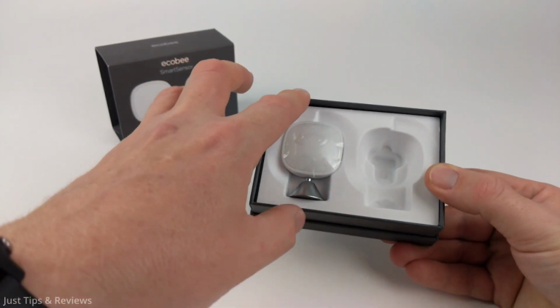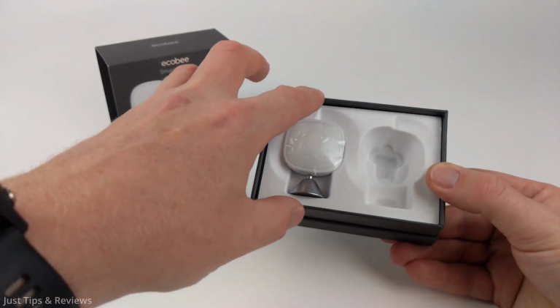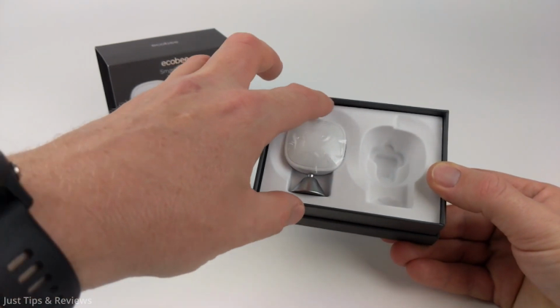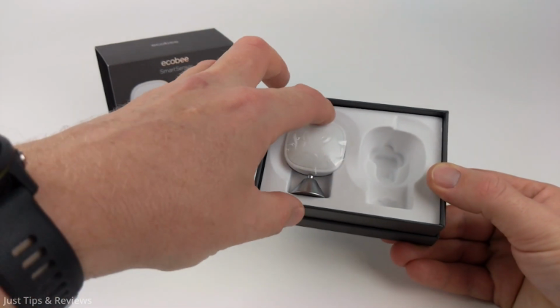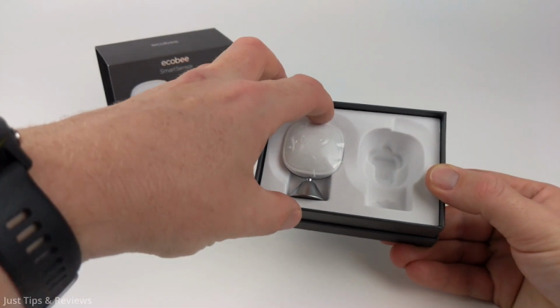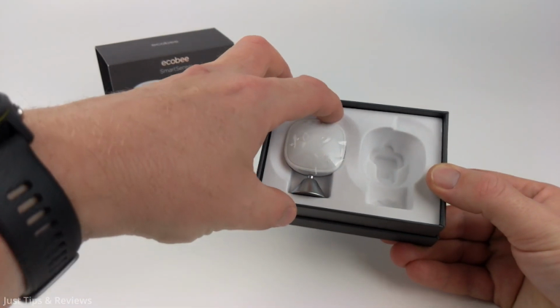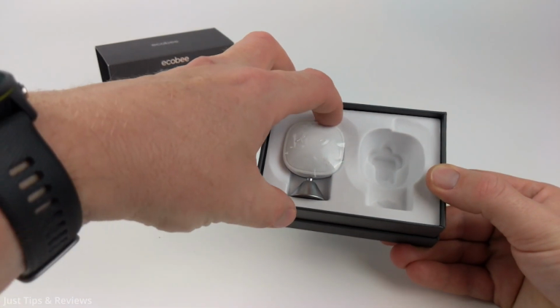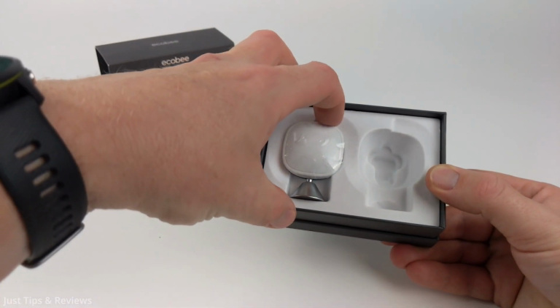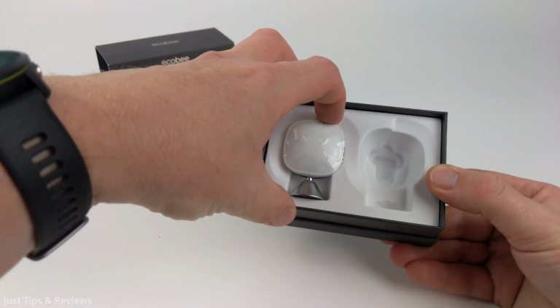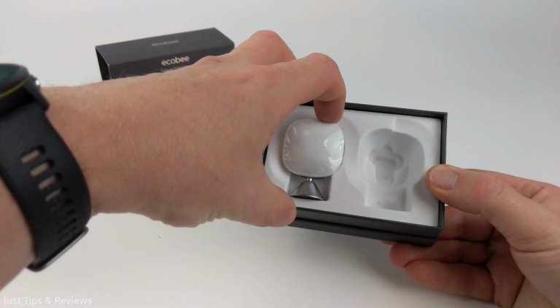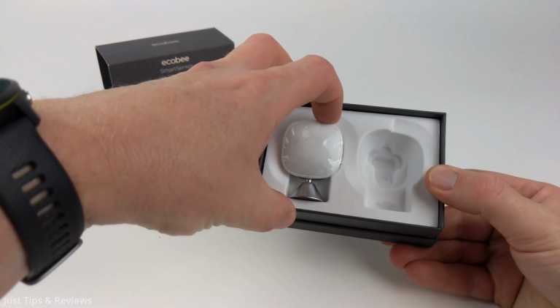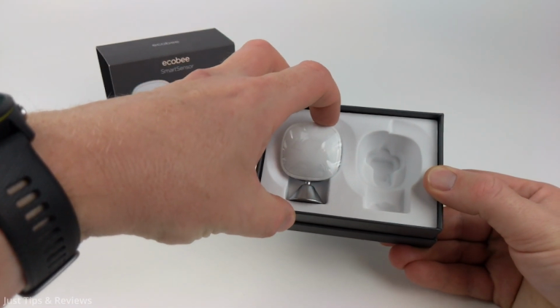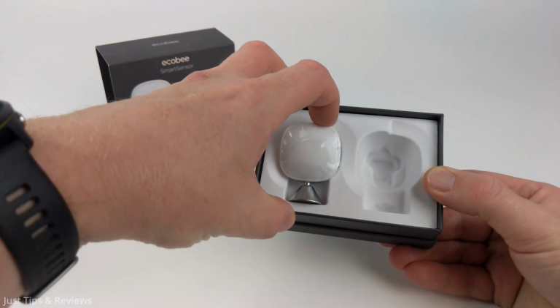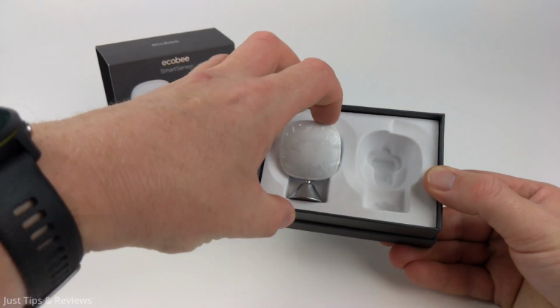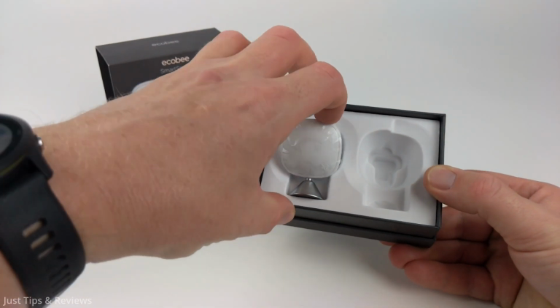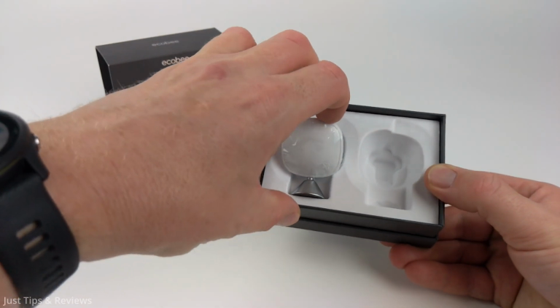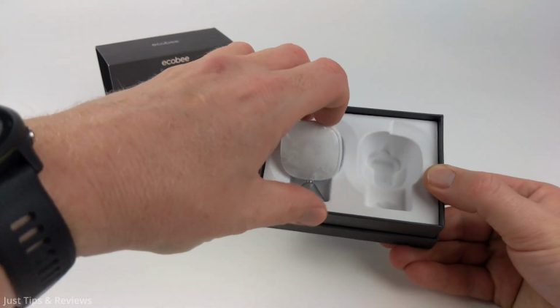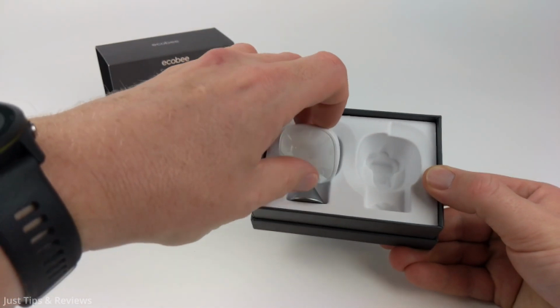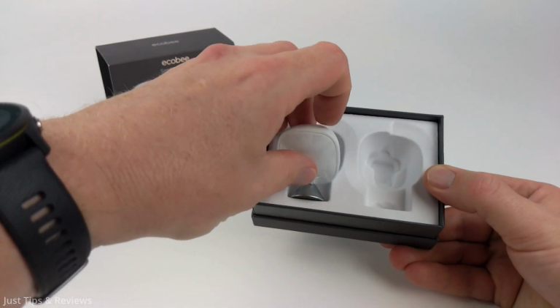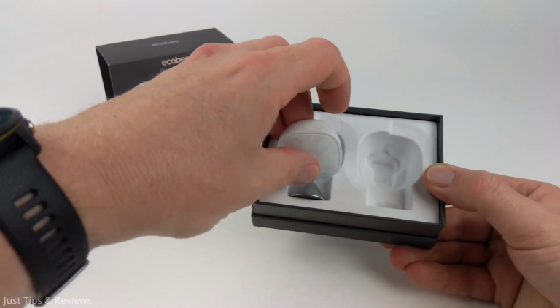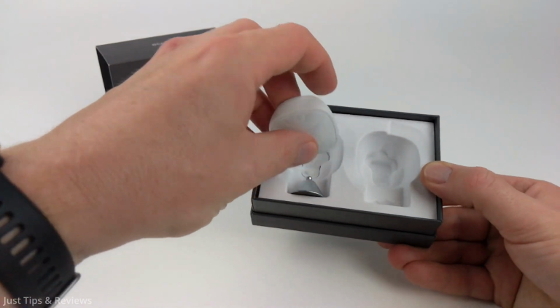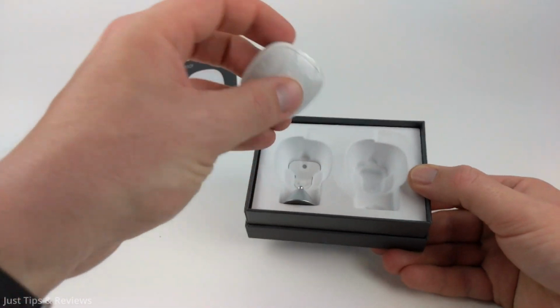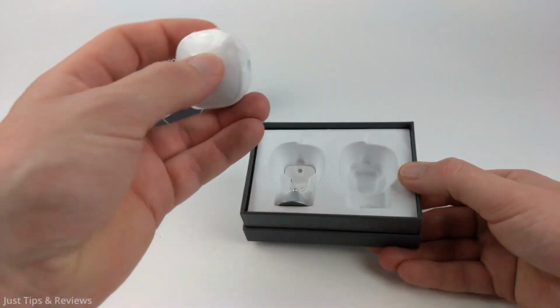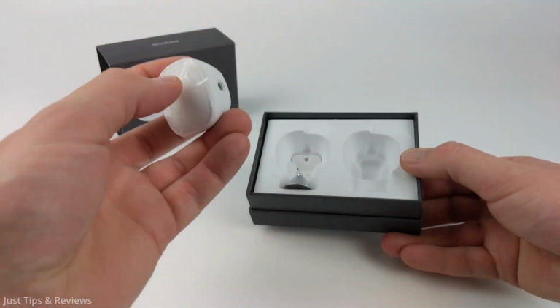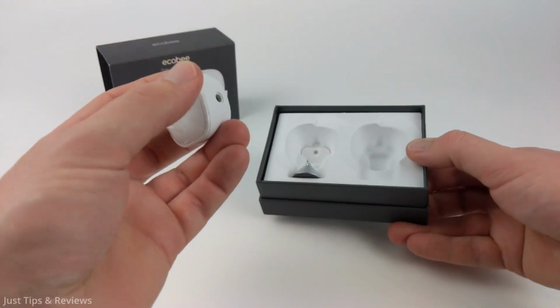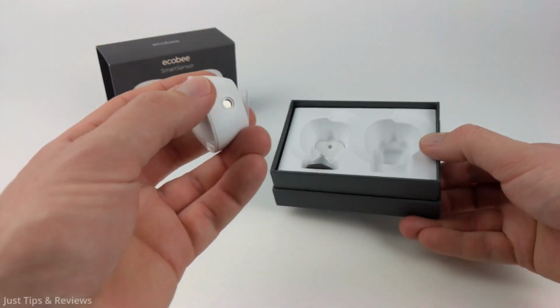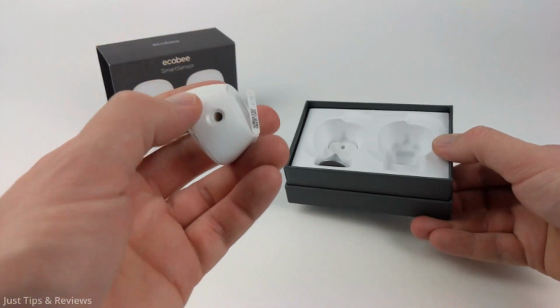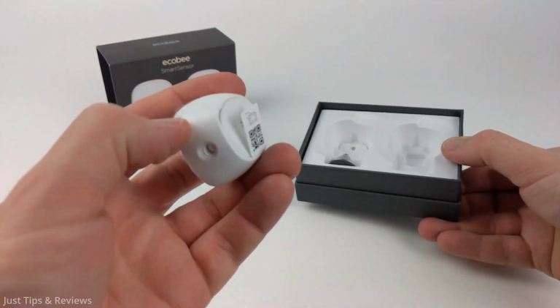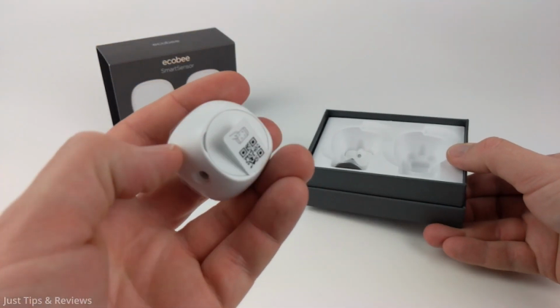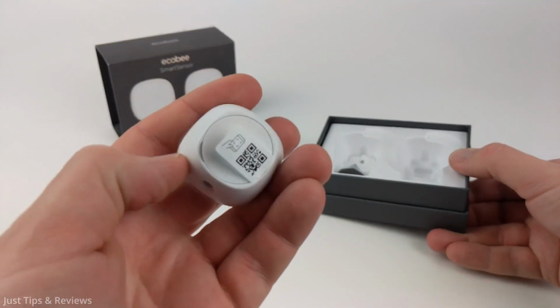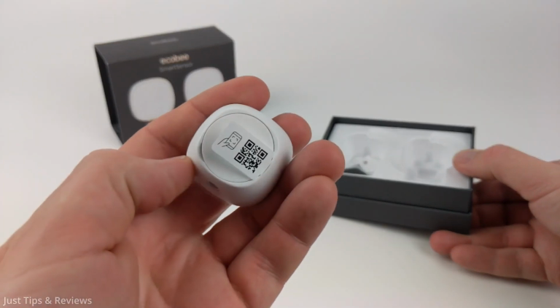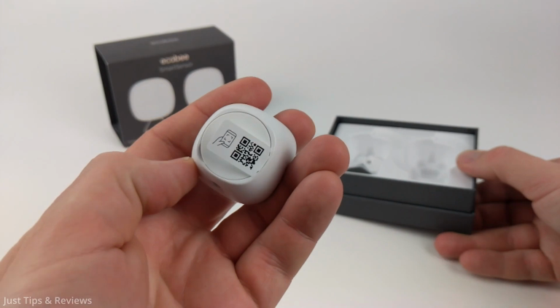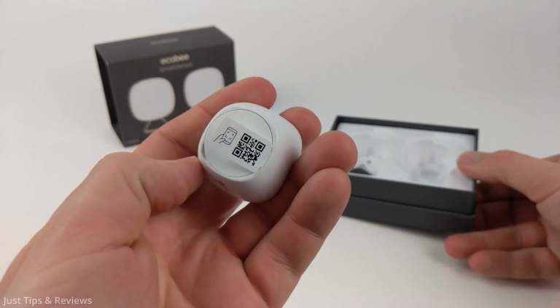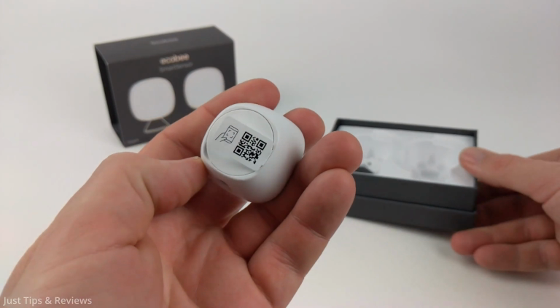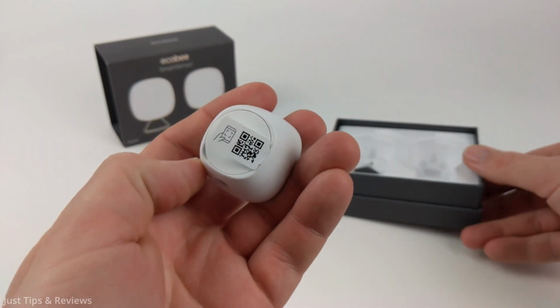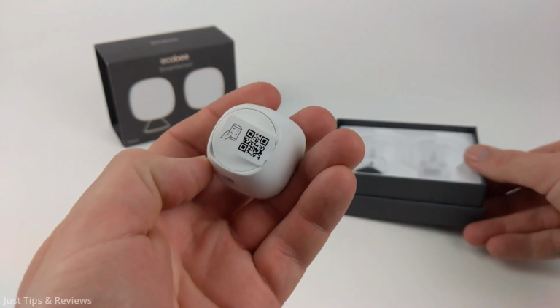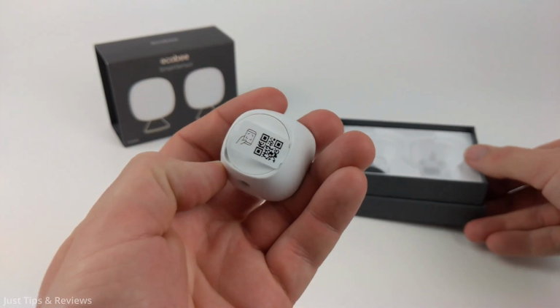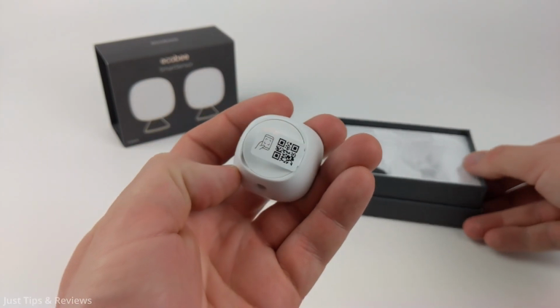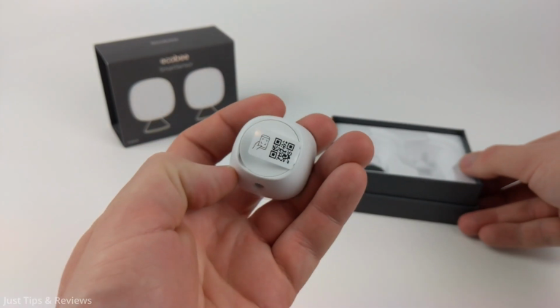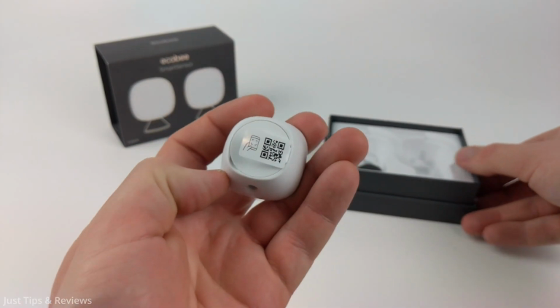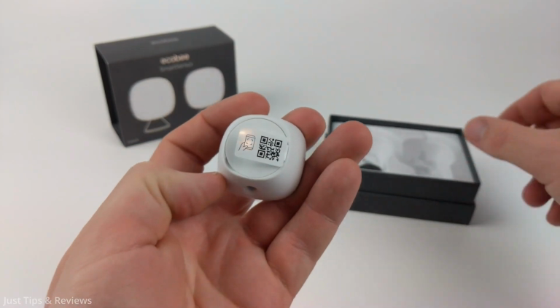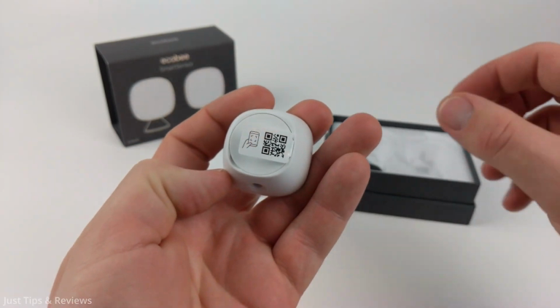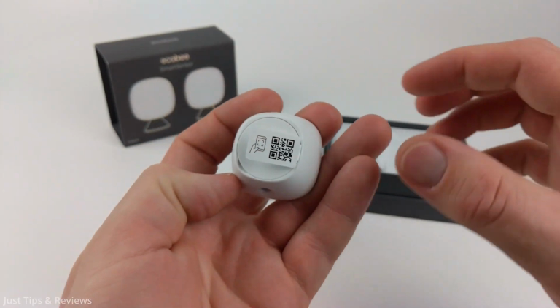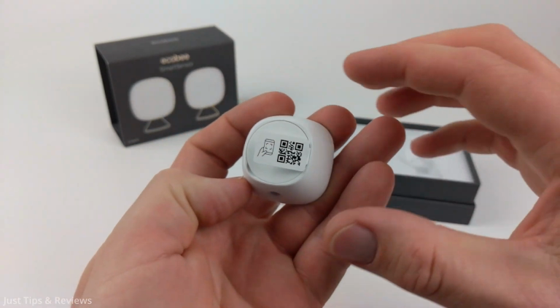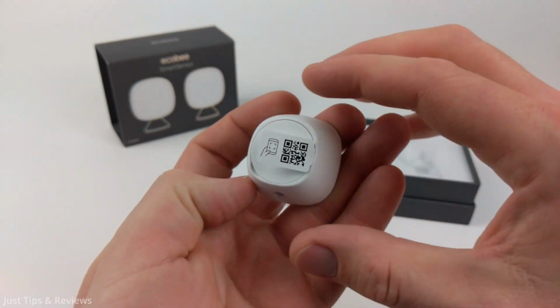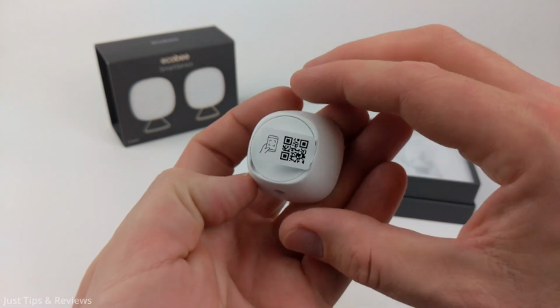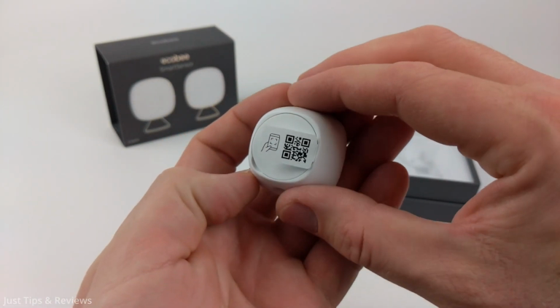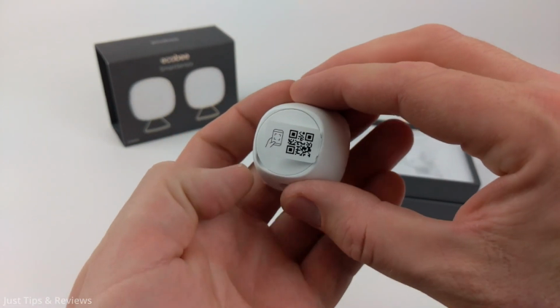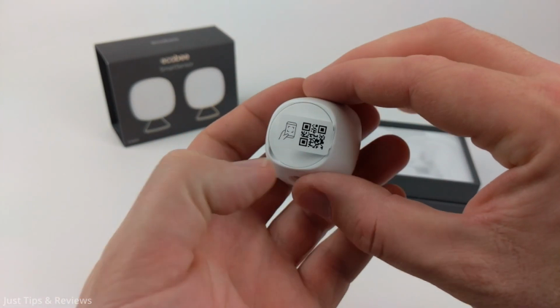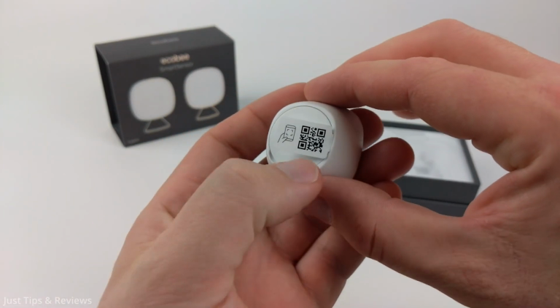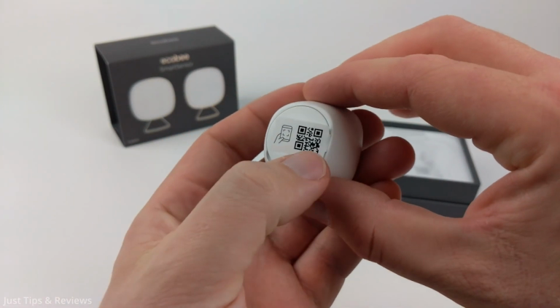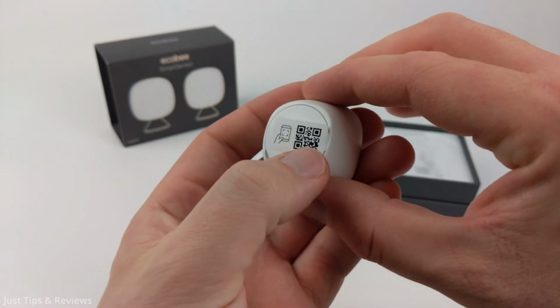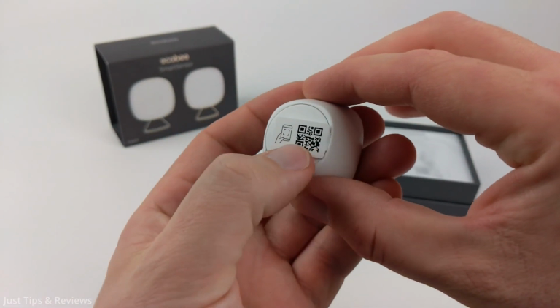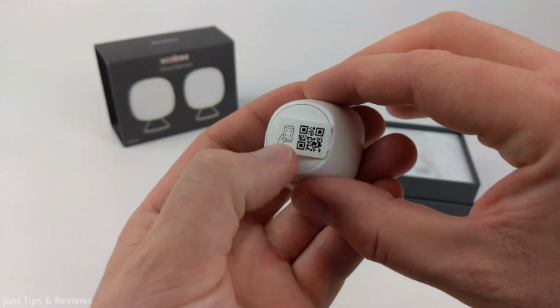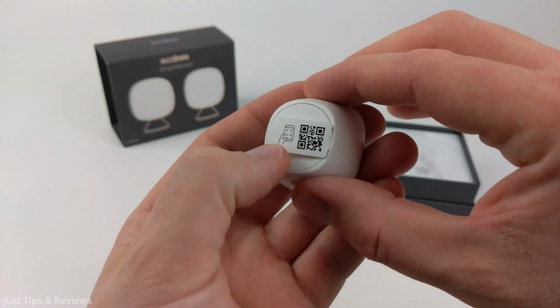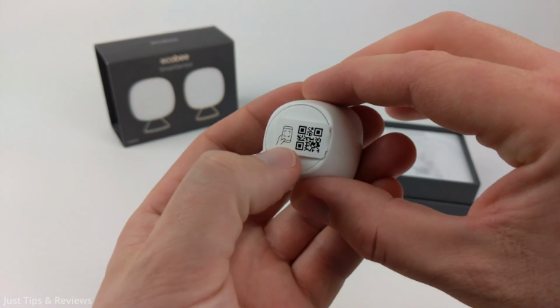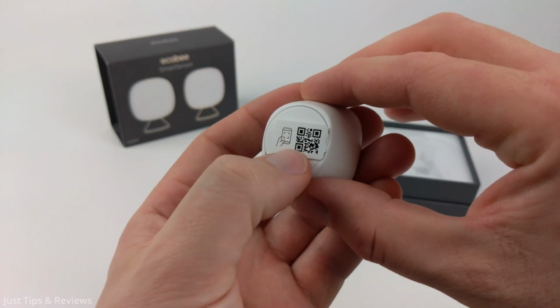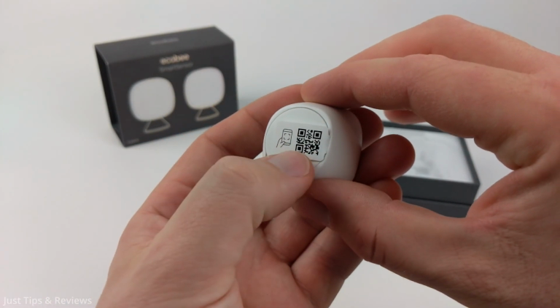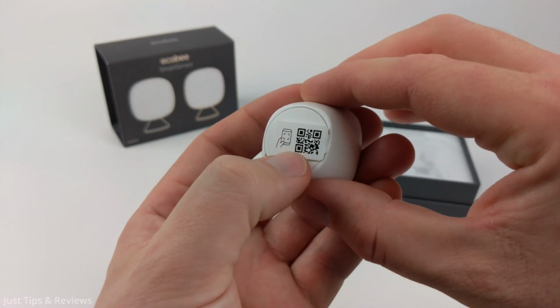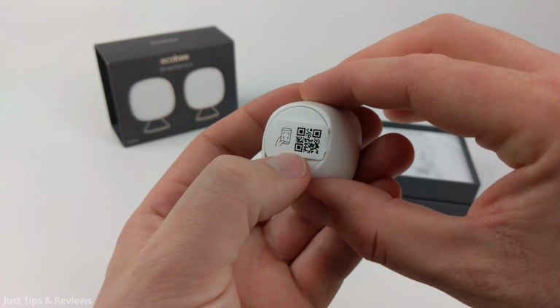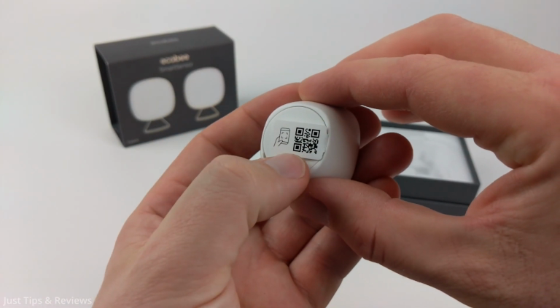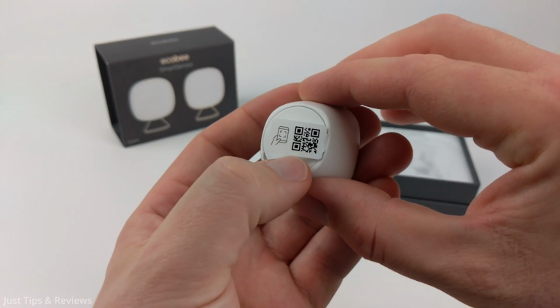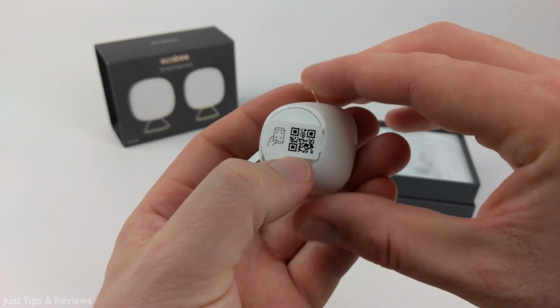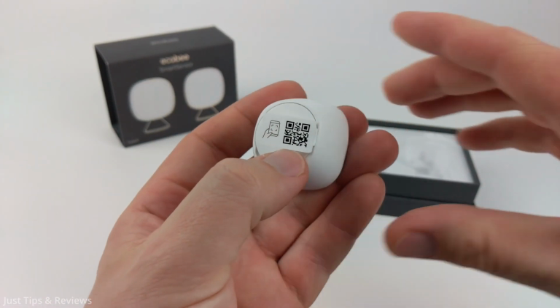The first thing we need to do is simply take the smart sensor out and you'll find a little QR code on the back here.